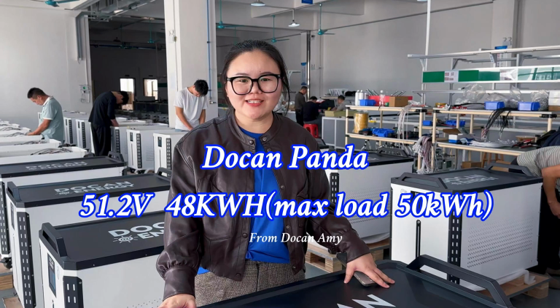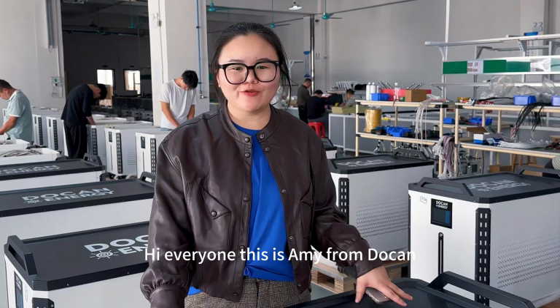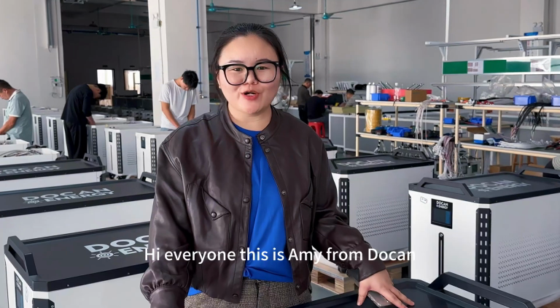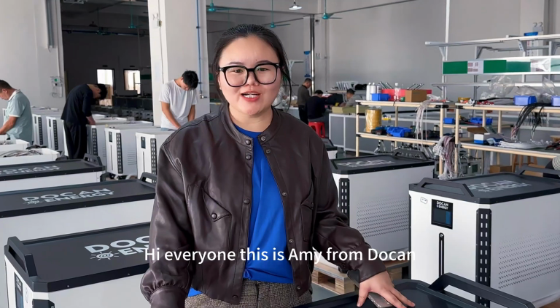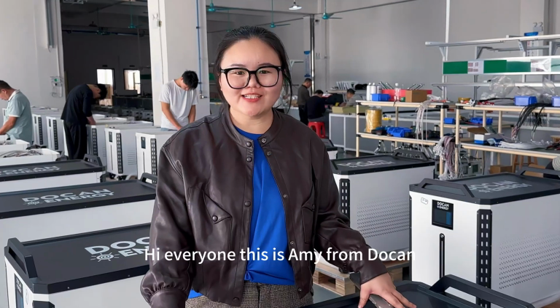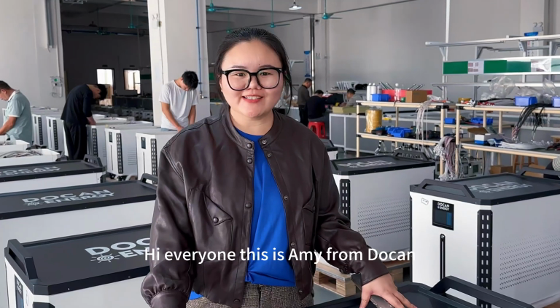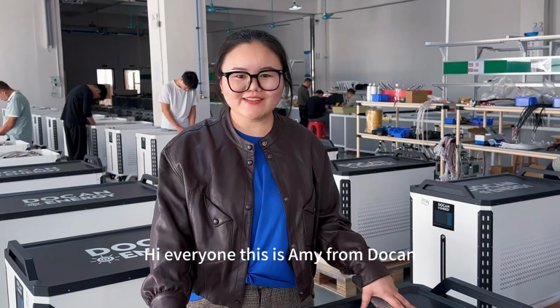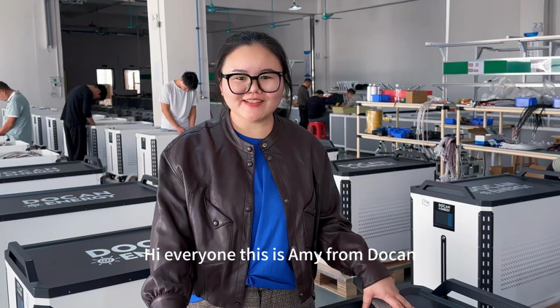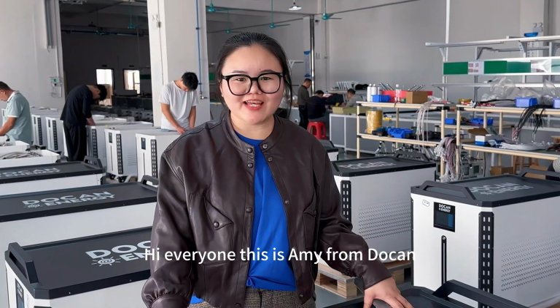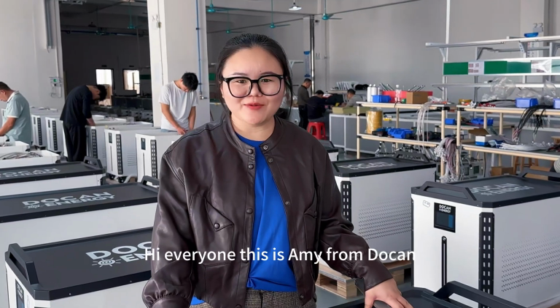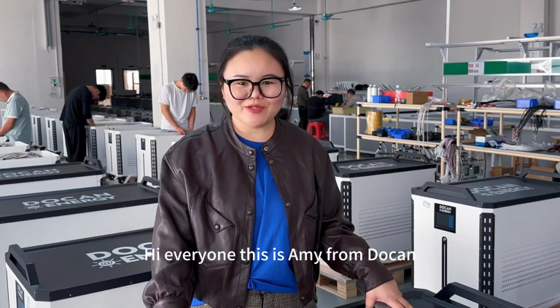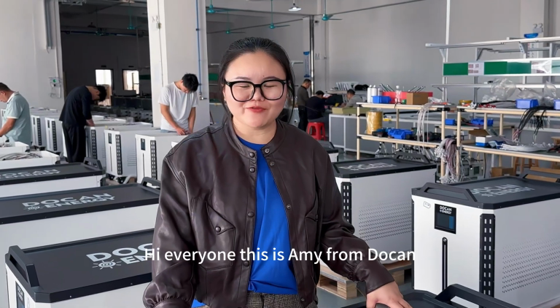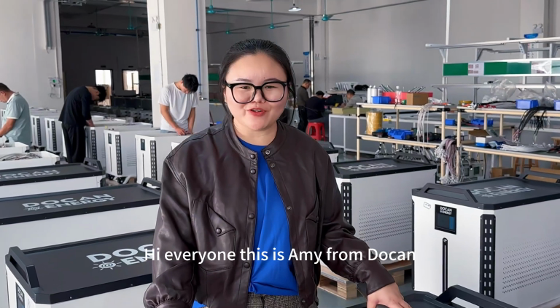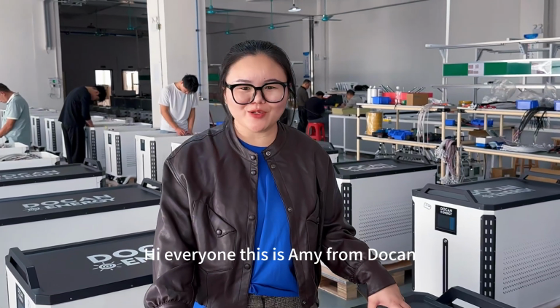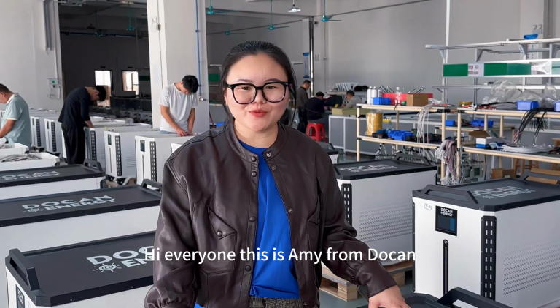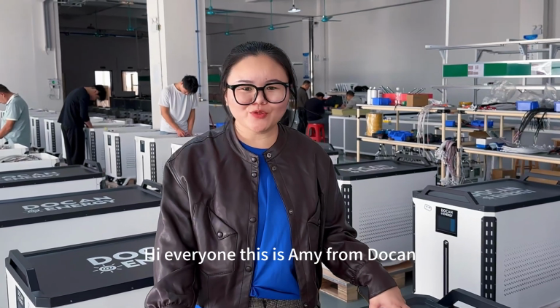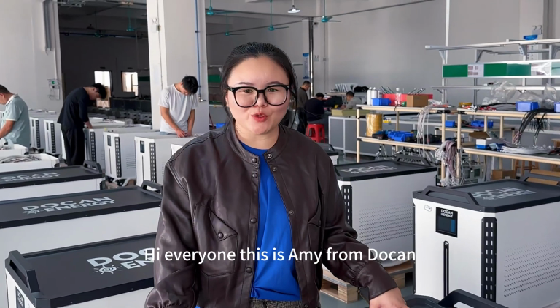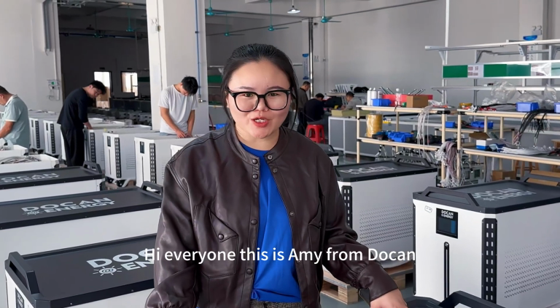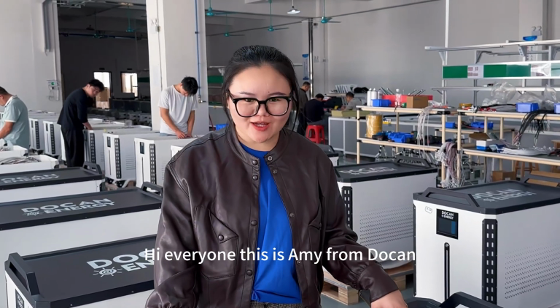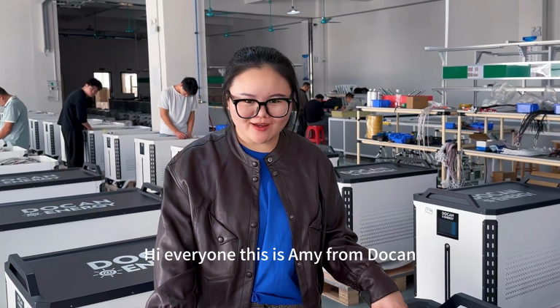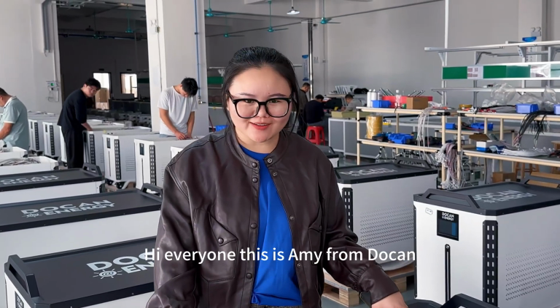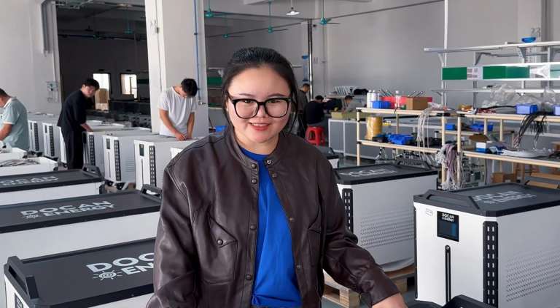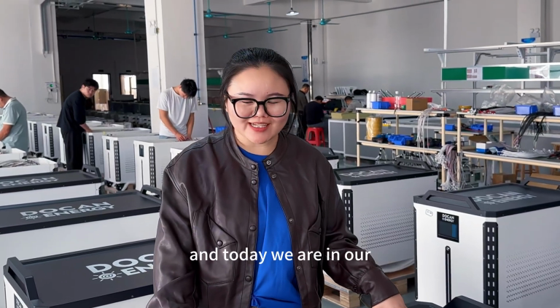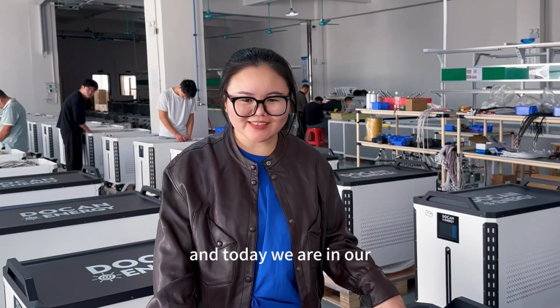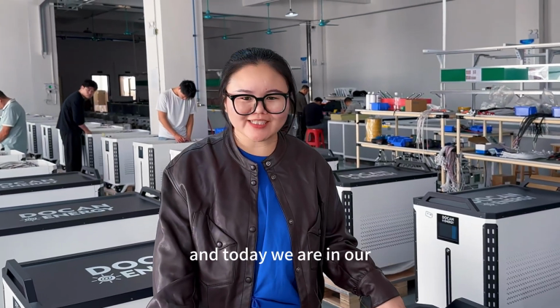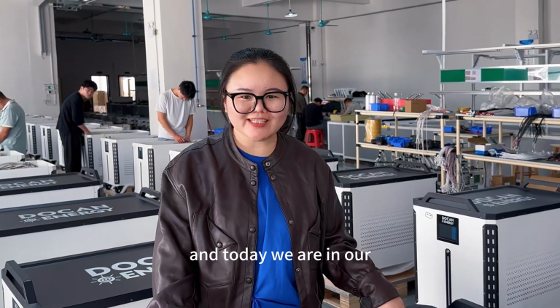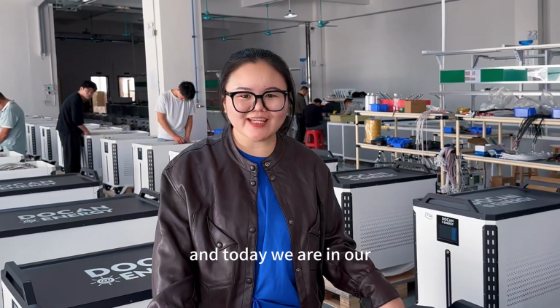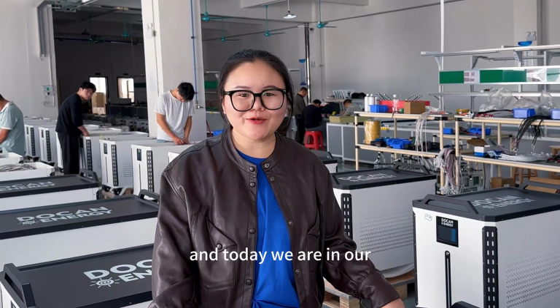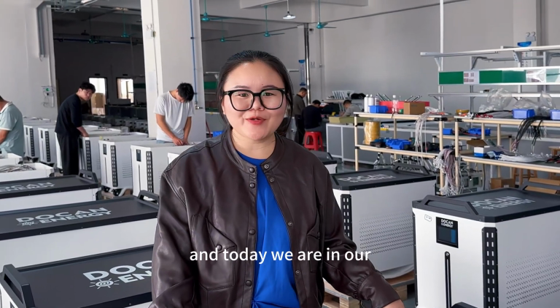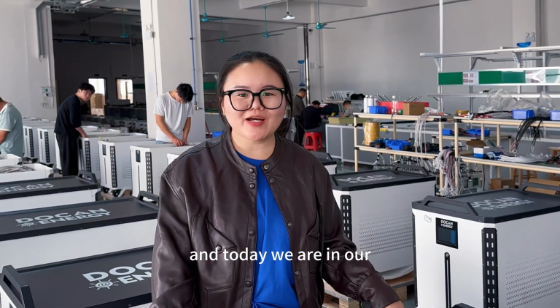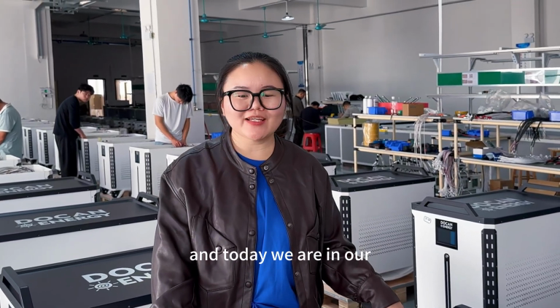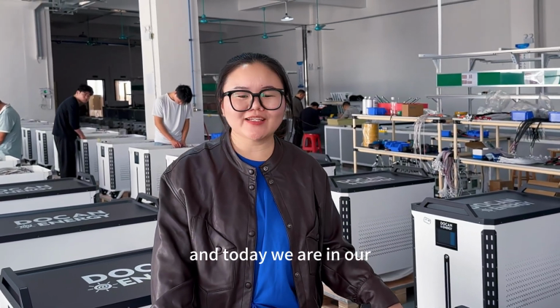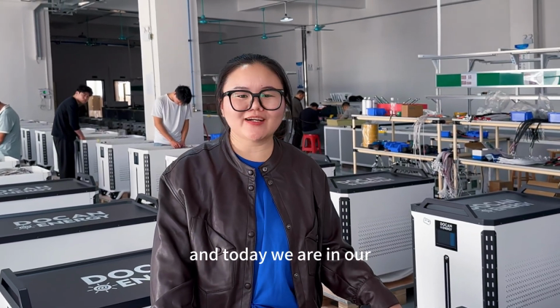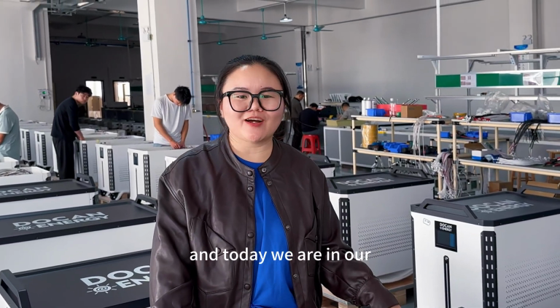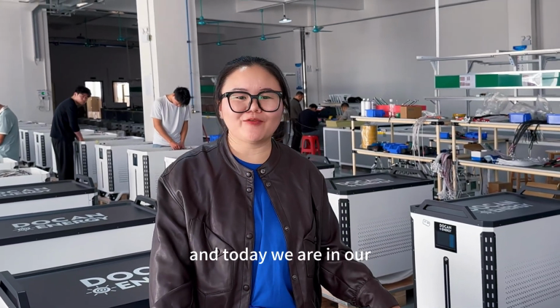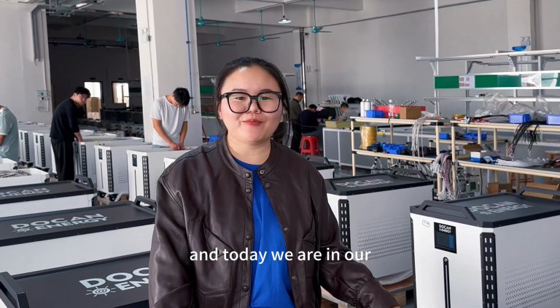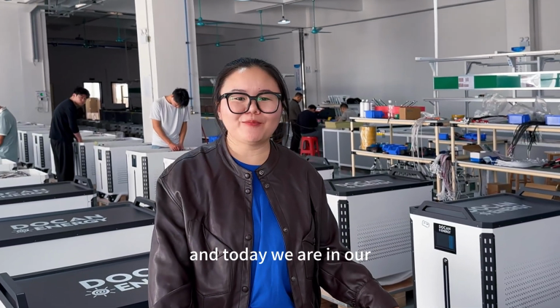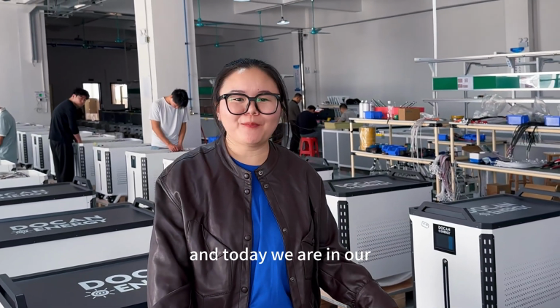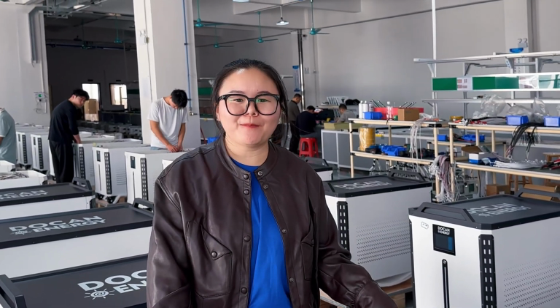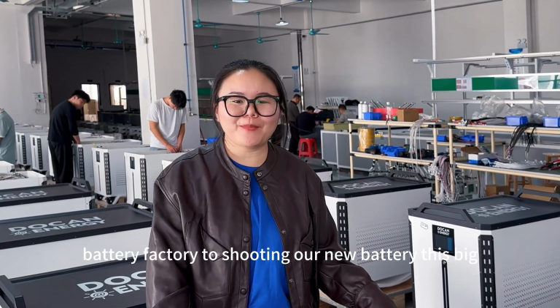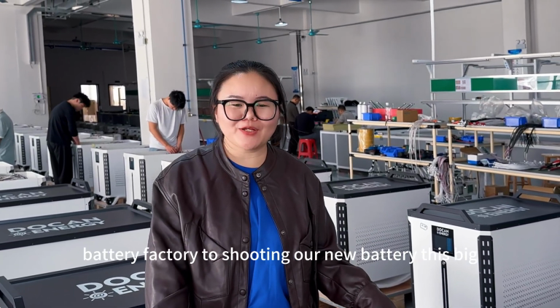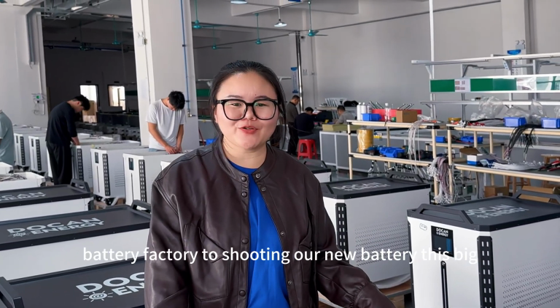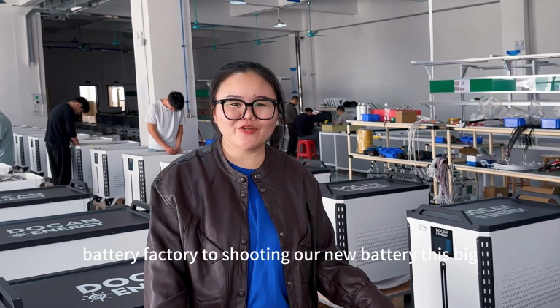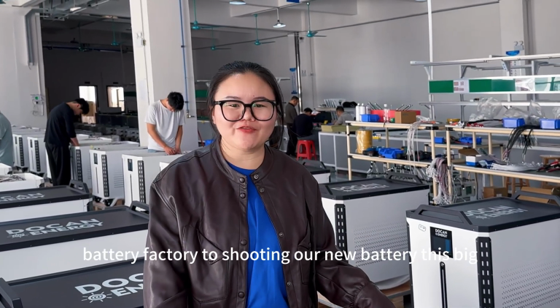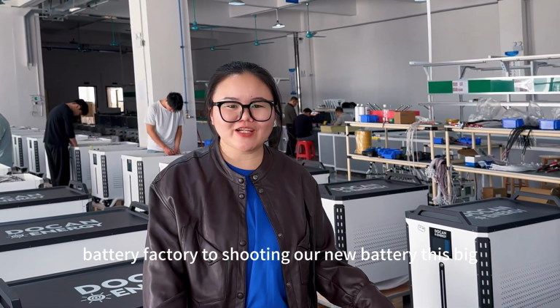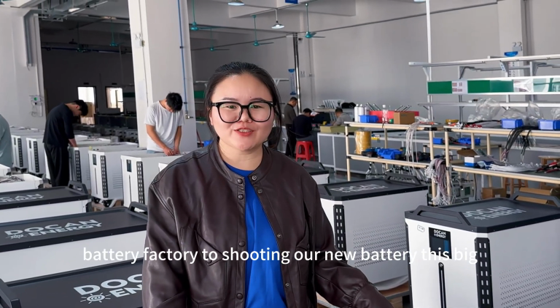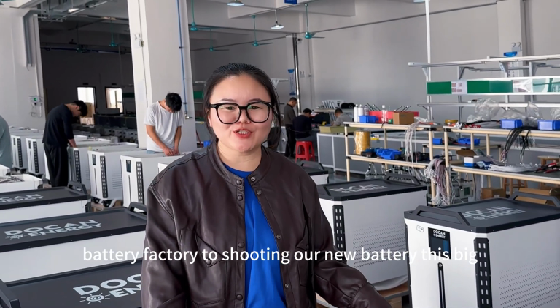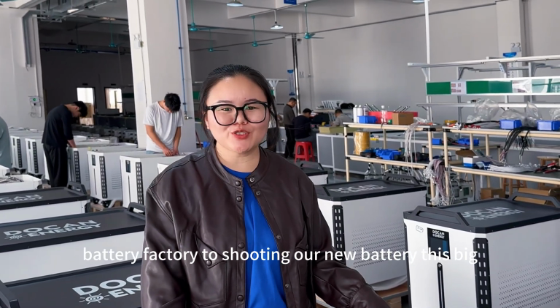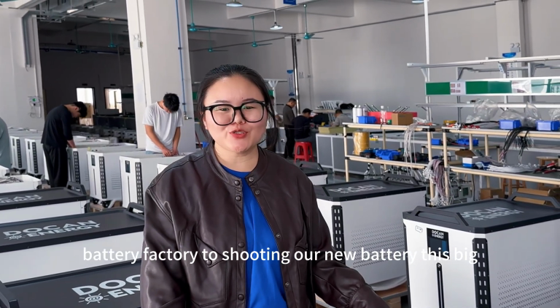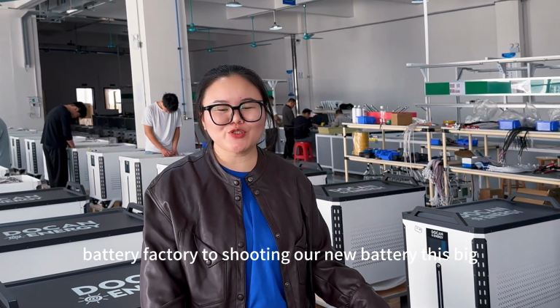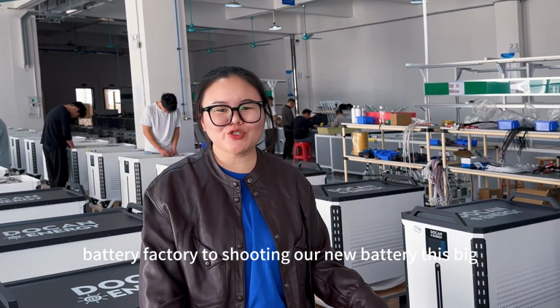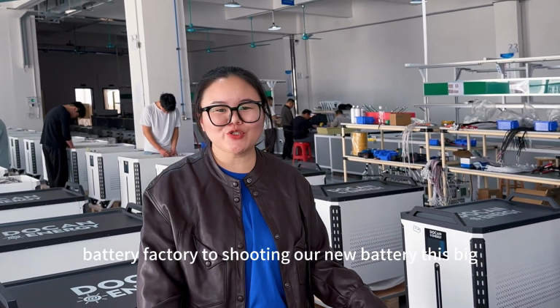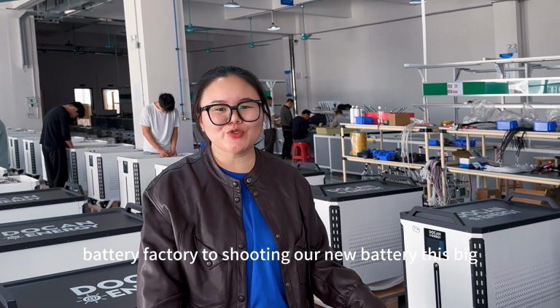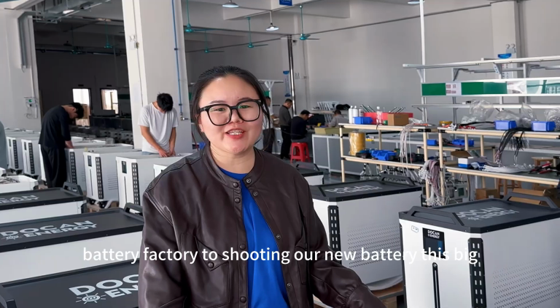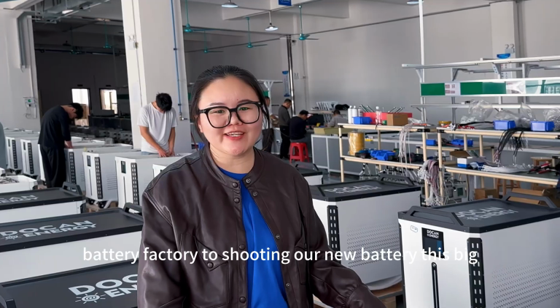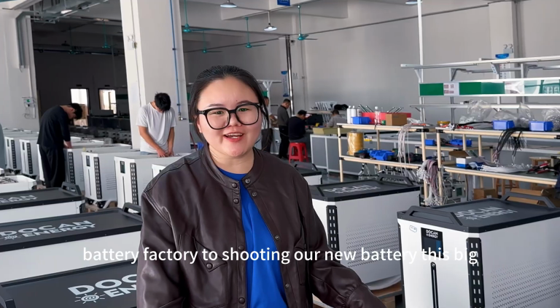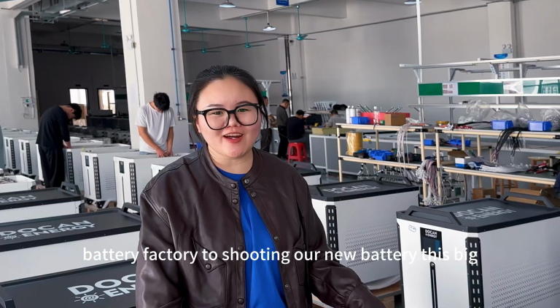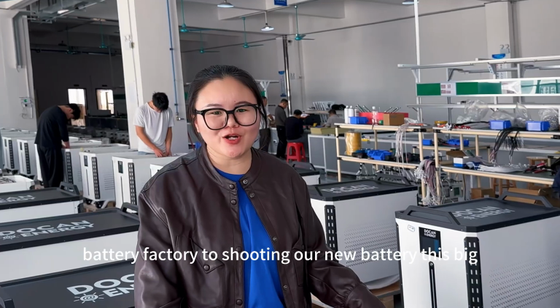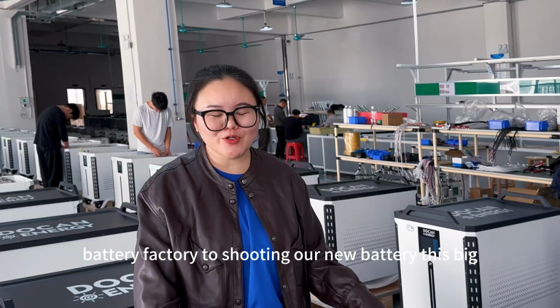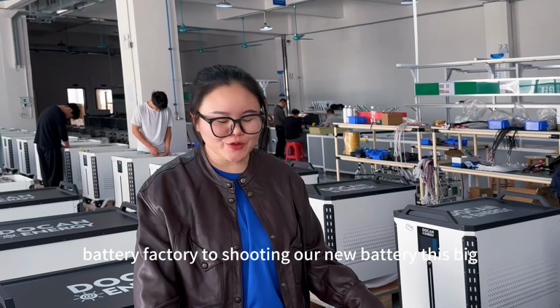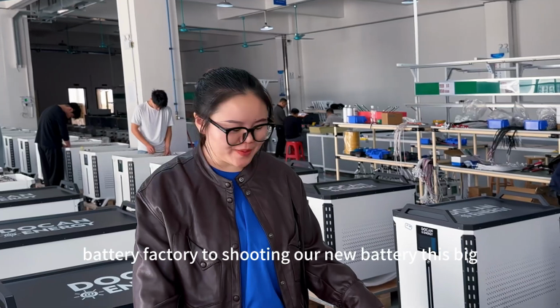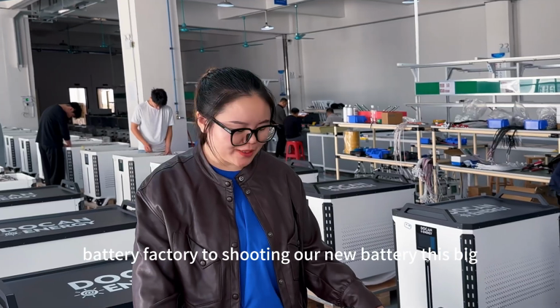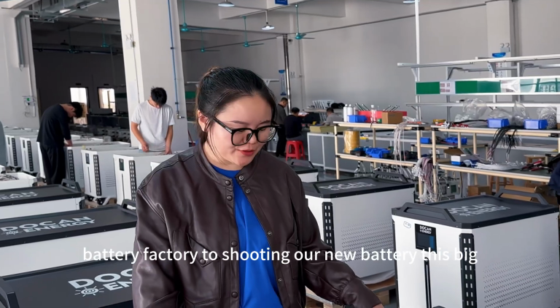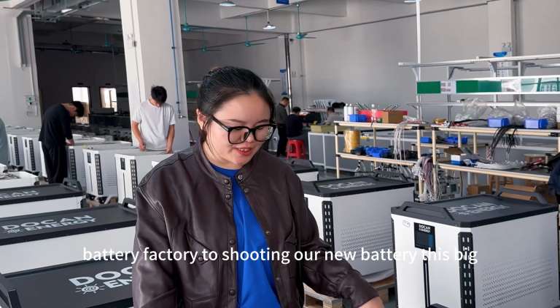Hello everyone, this is Amy from DoorCon and today we are in our battery factory shooting our new battery.